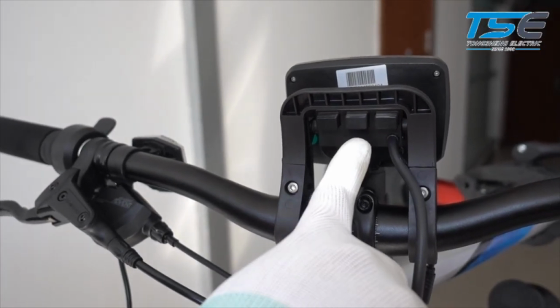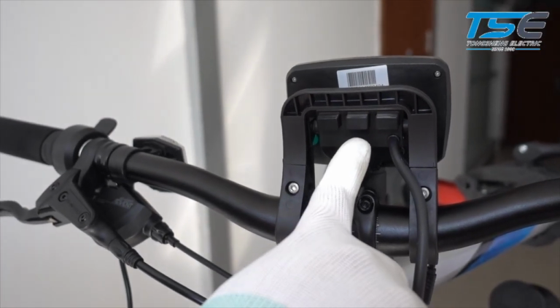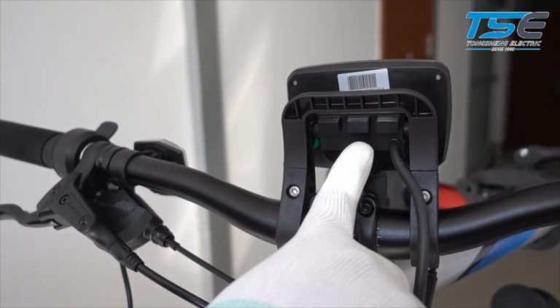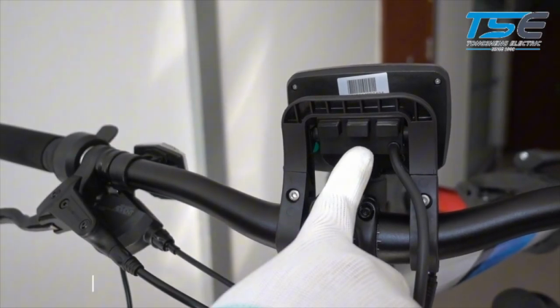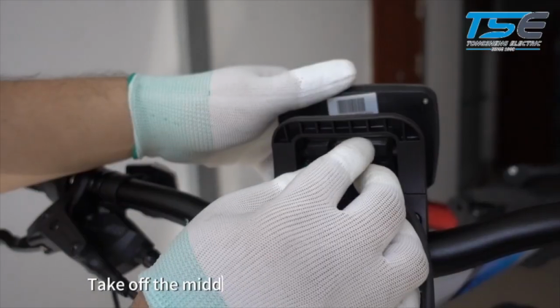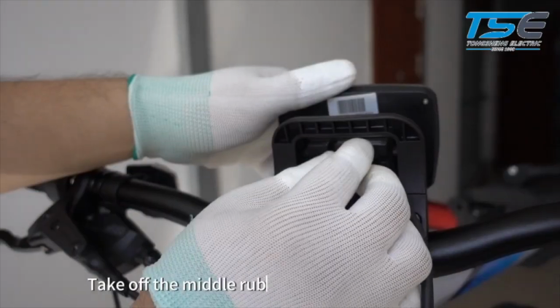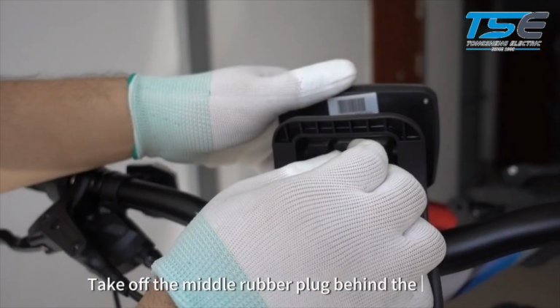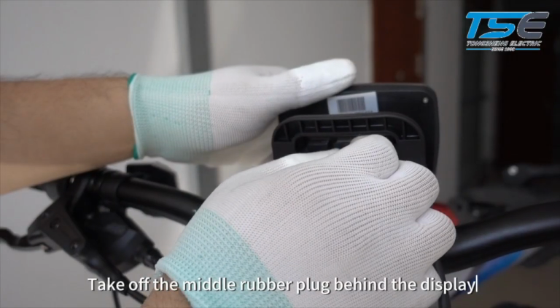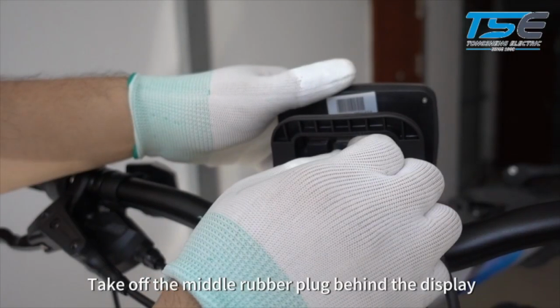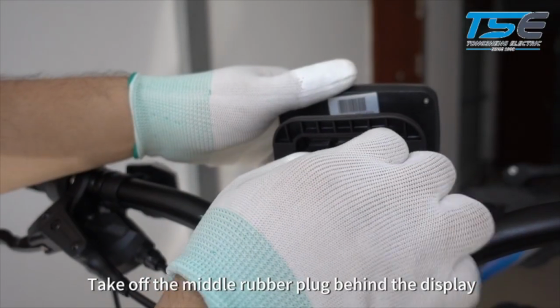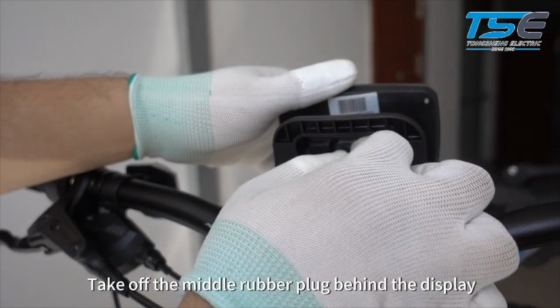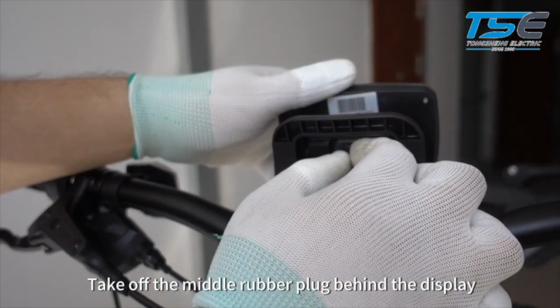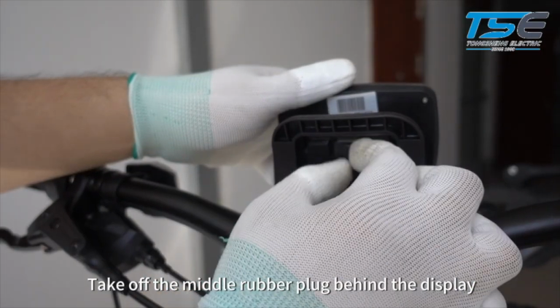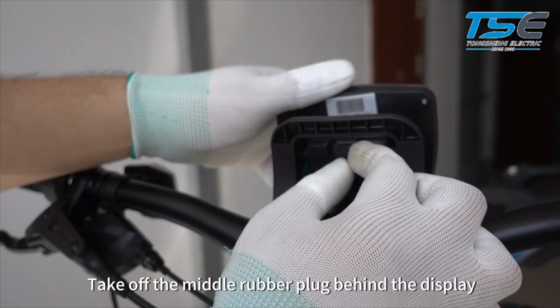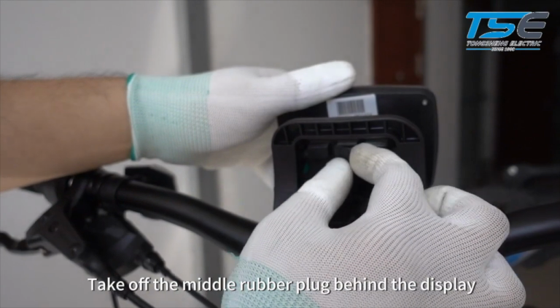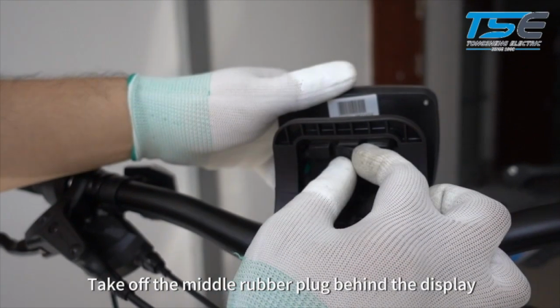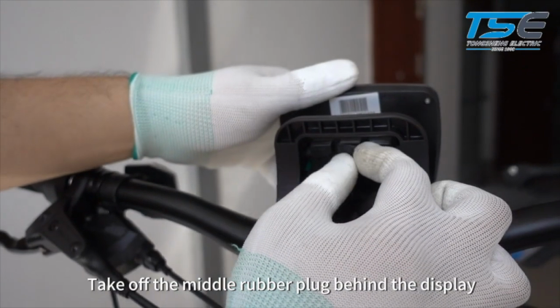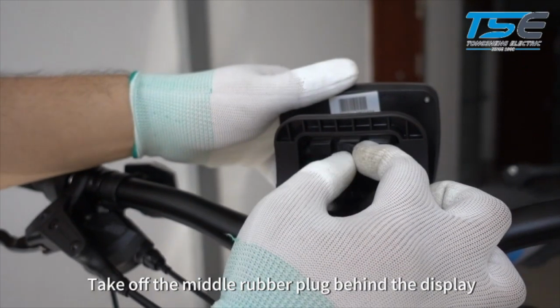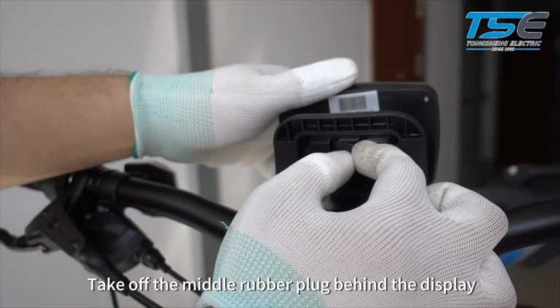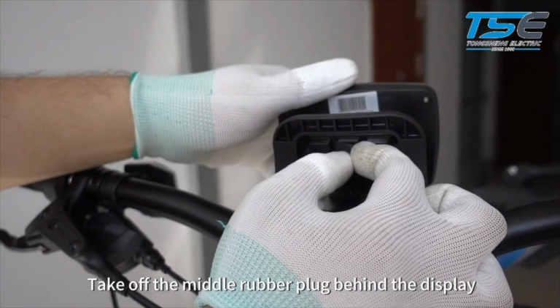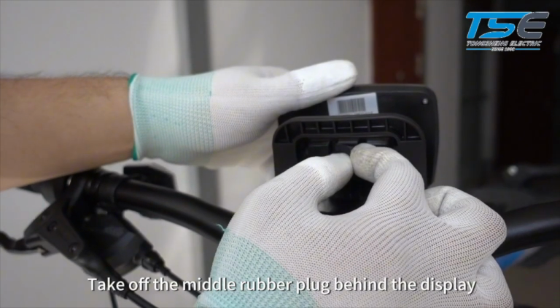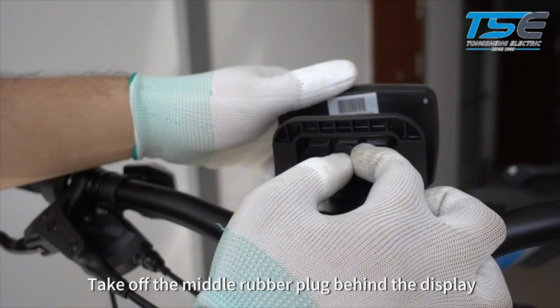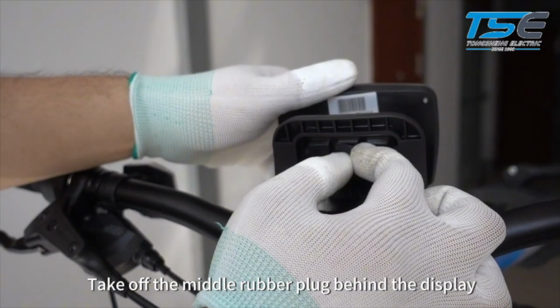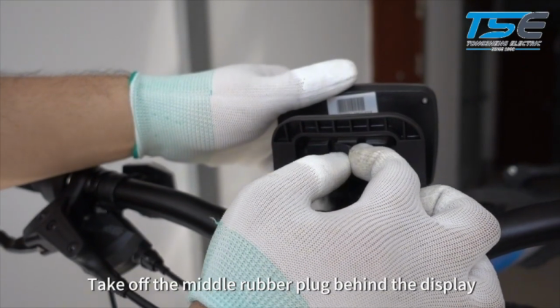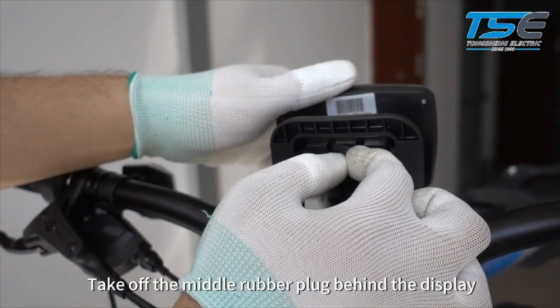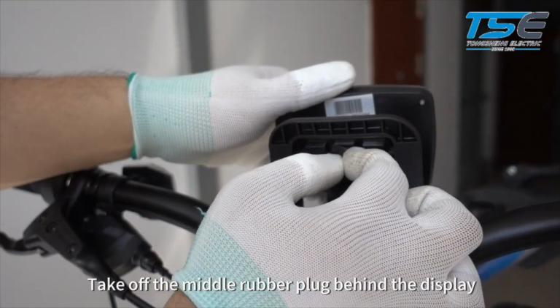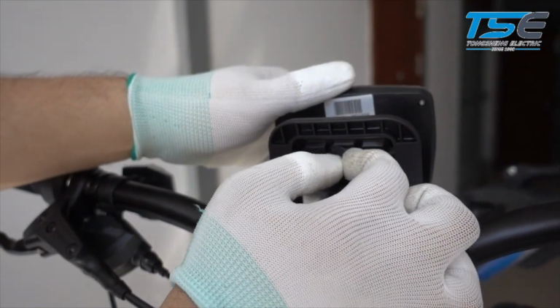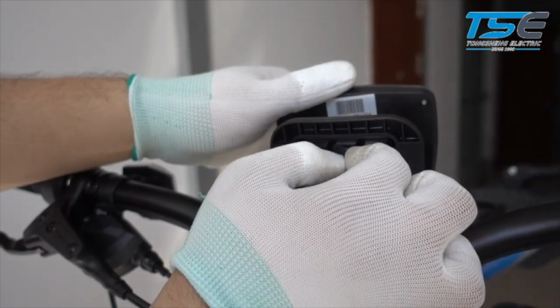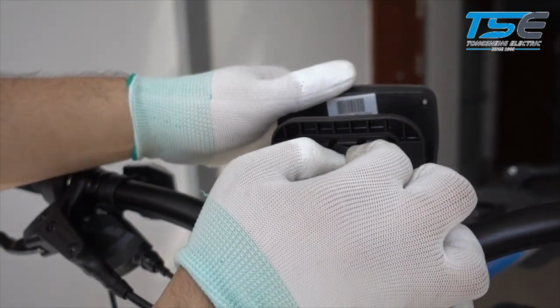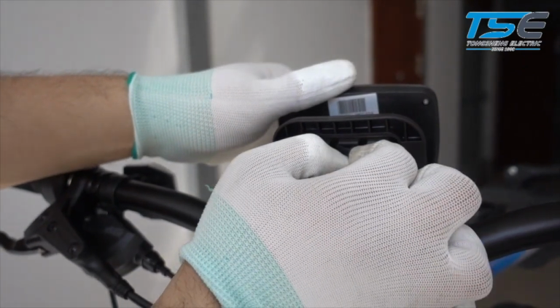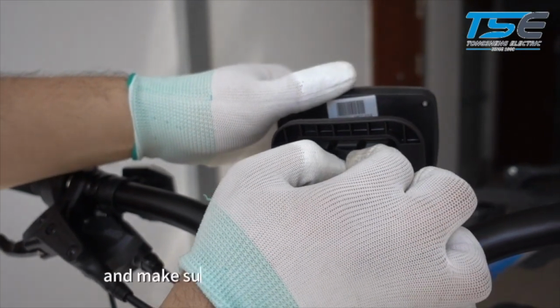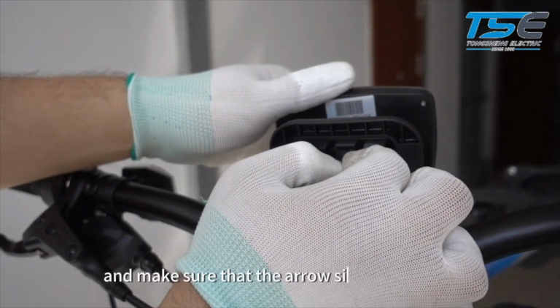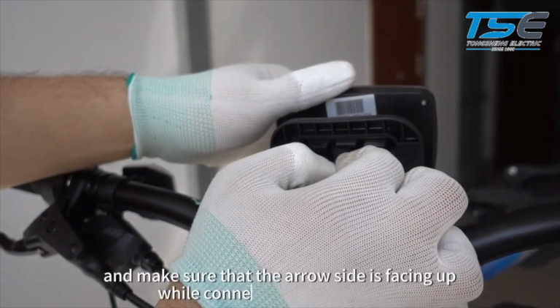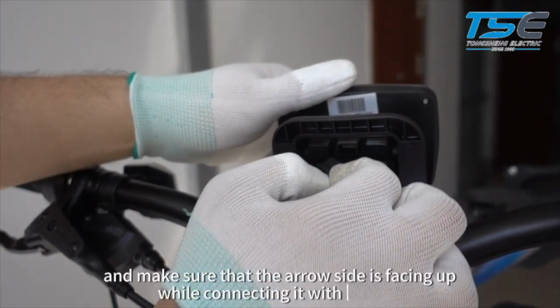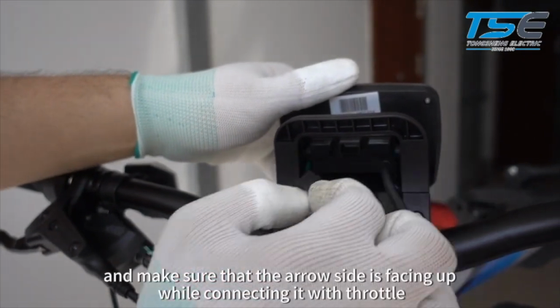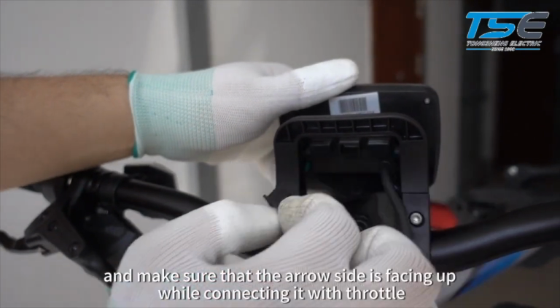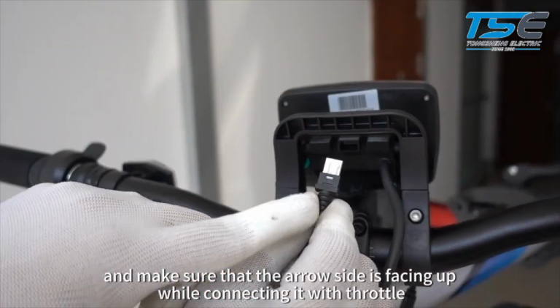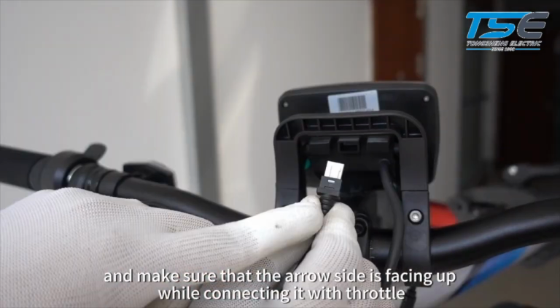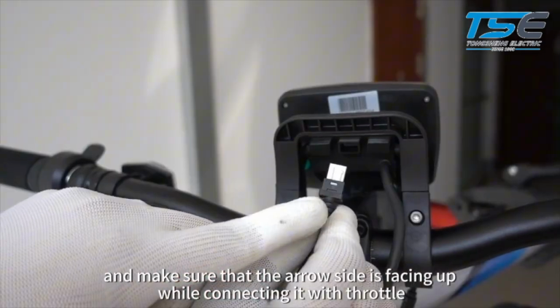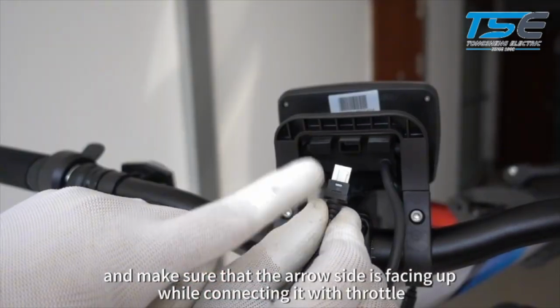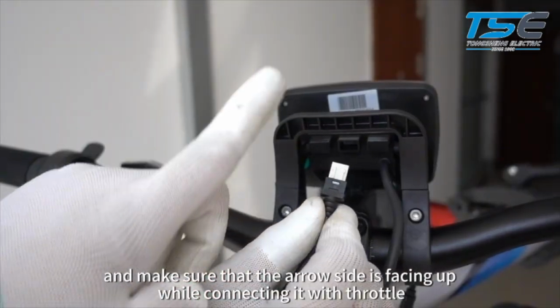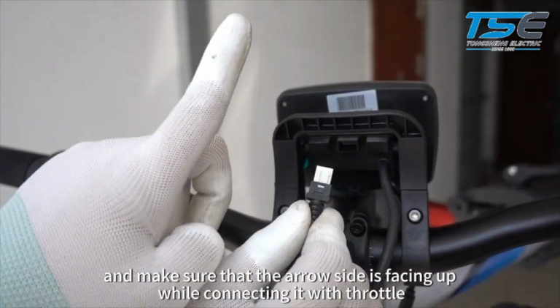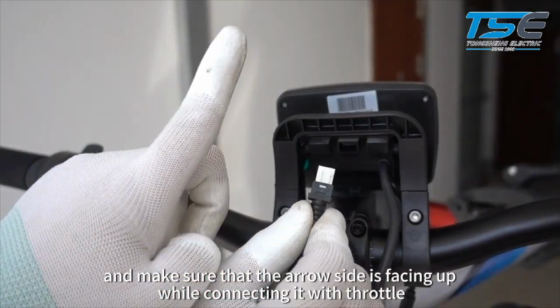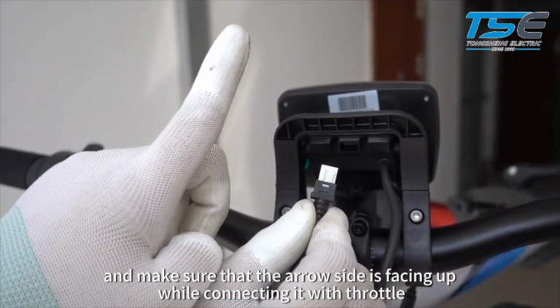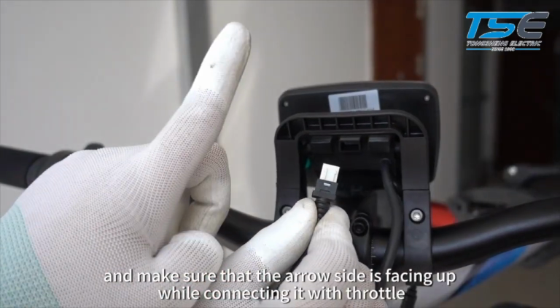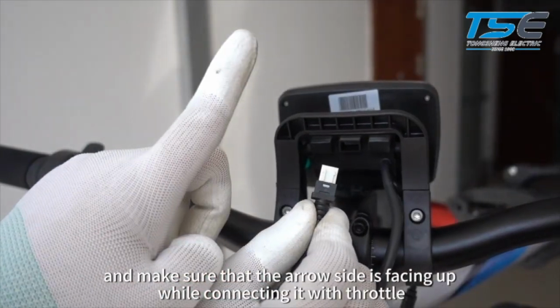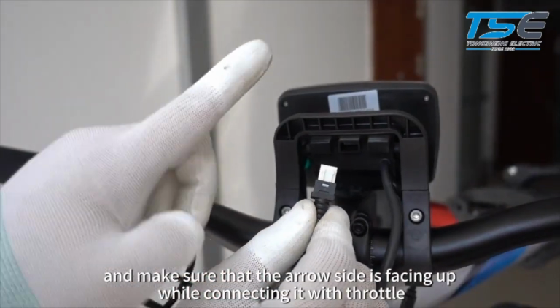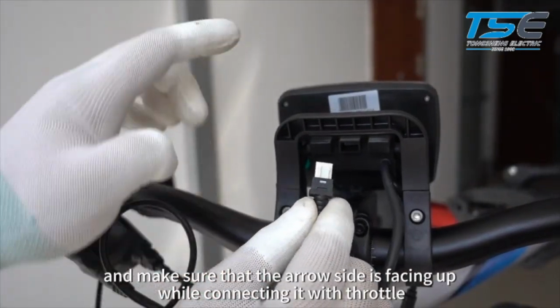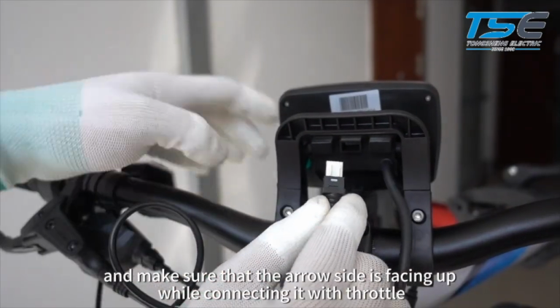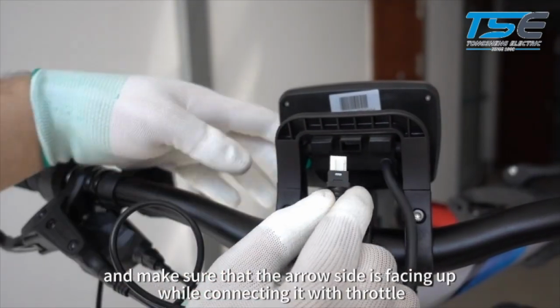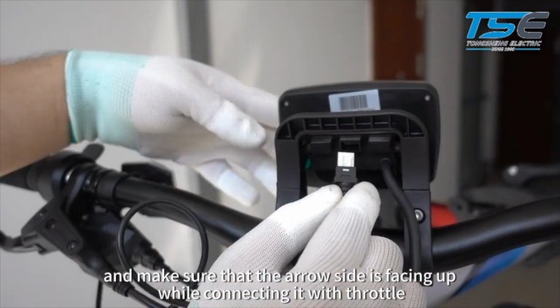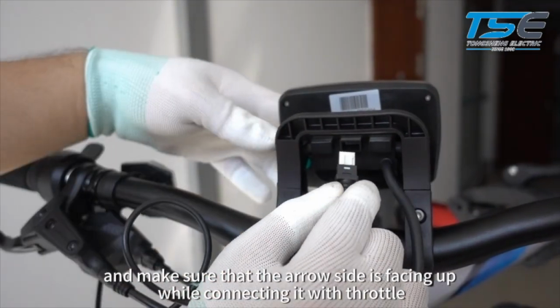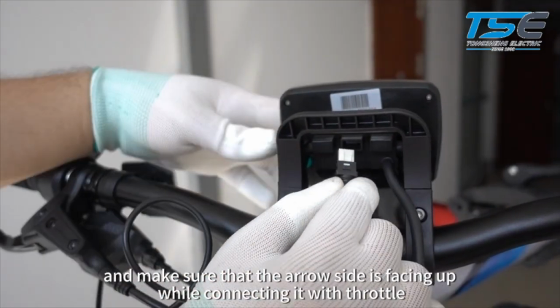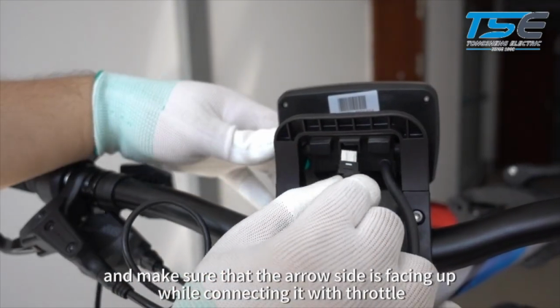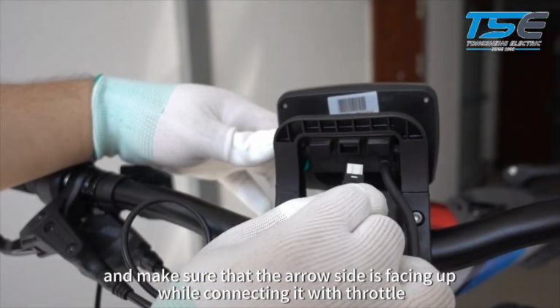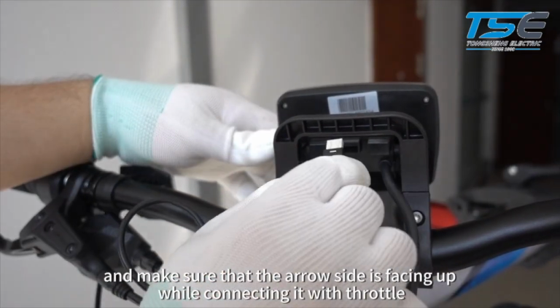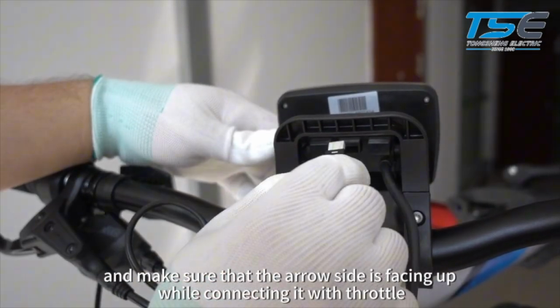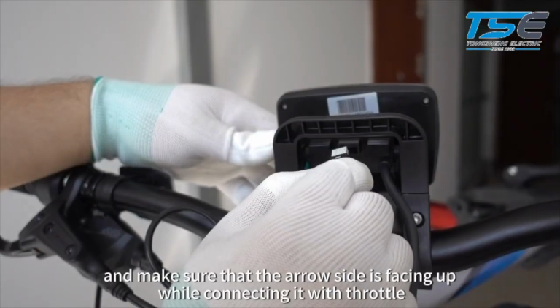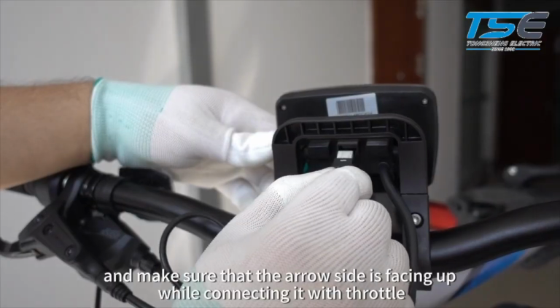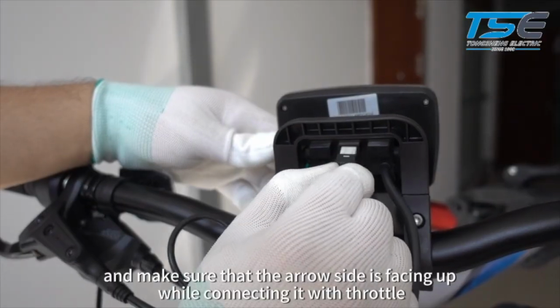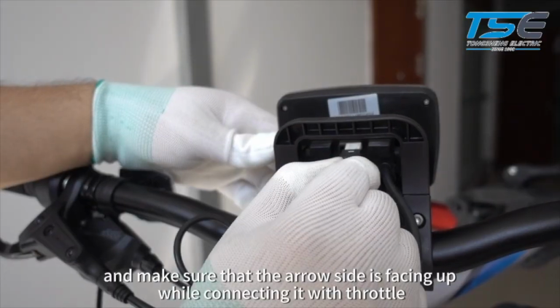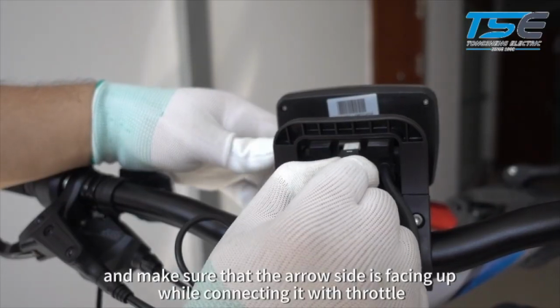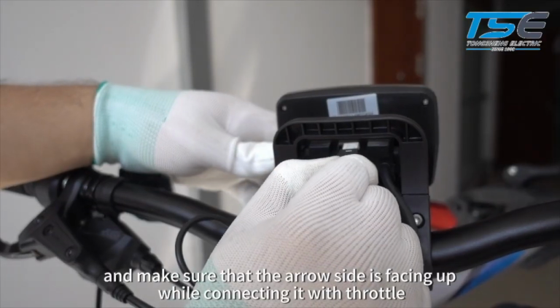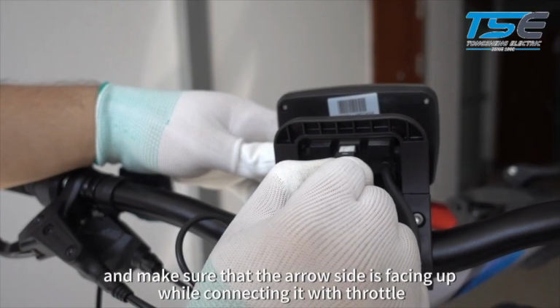Take off the middle rubber plug behind the display, and make sure that the arrow side is facing up while connecting it with the throttle.